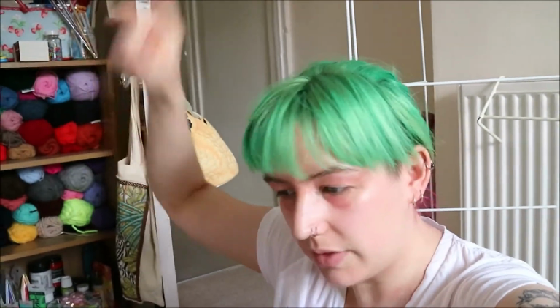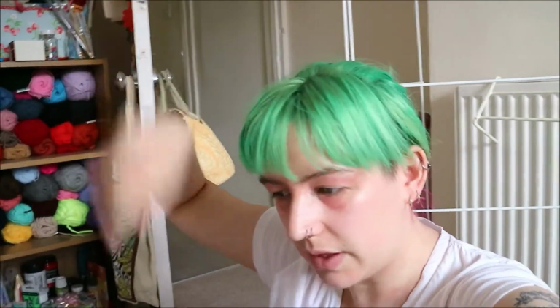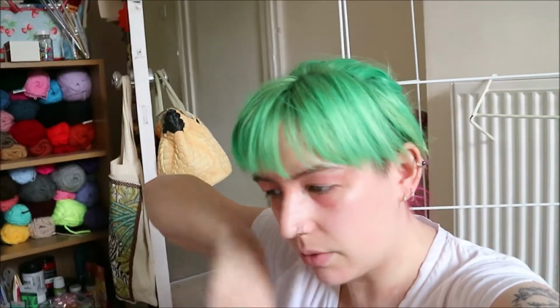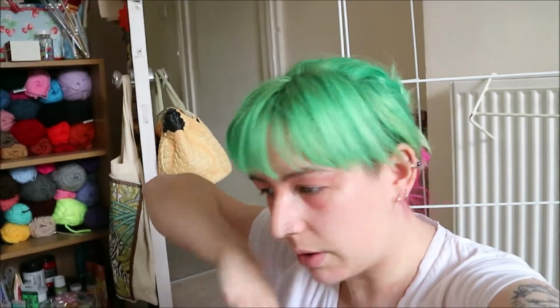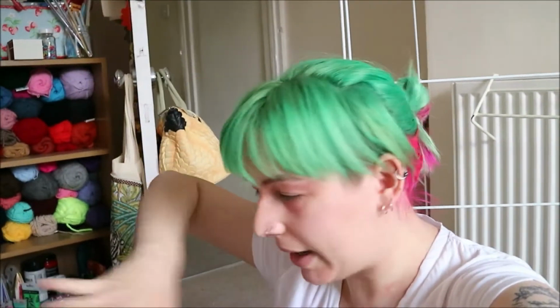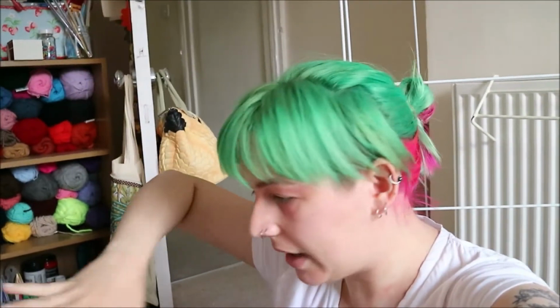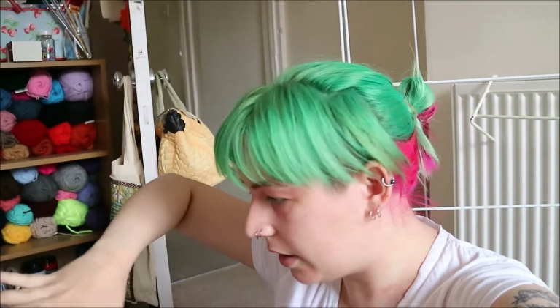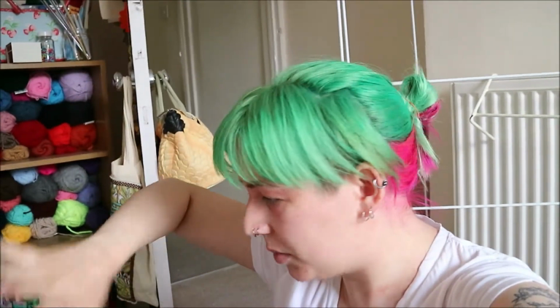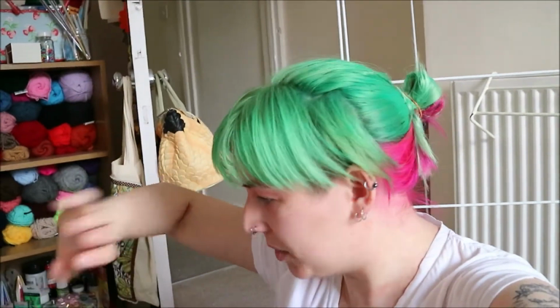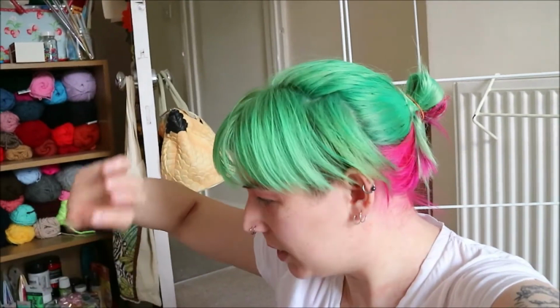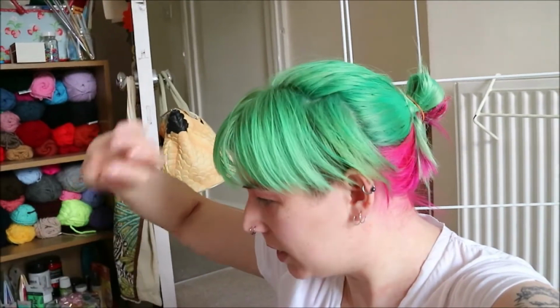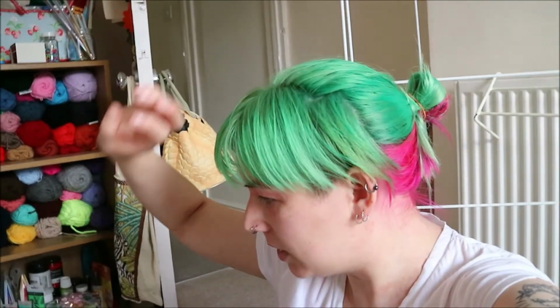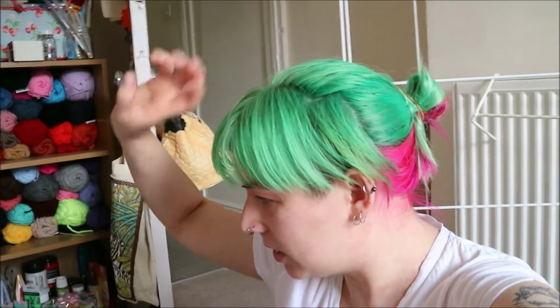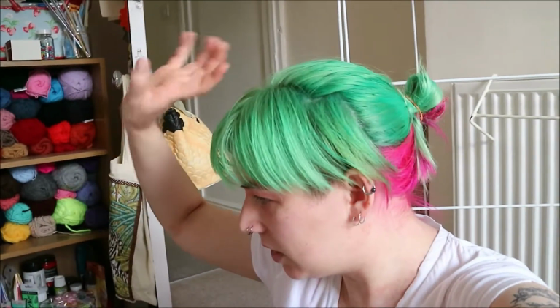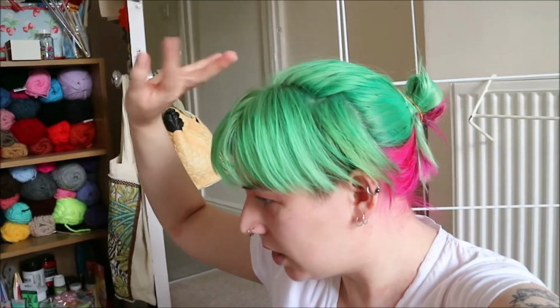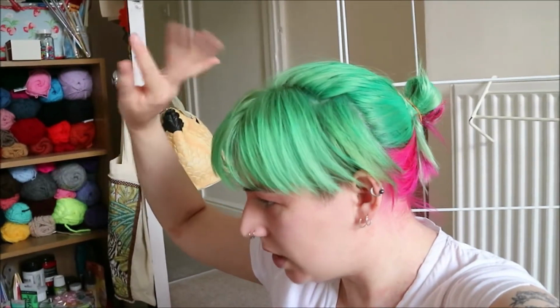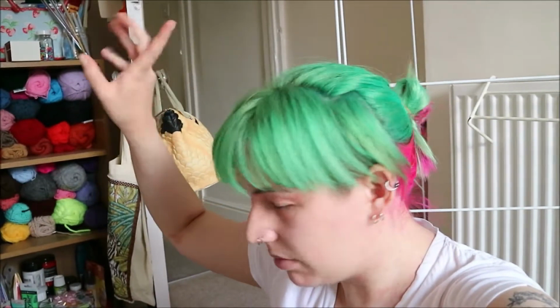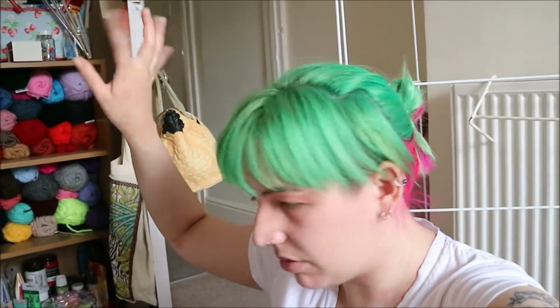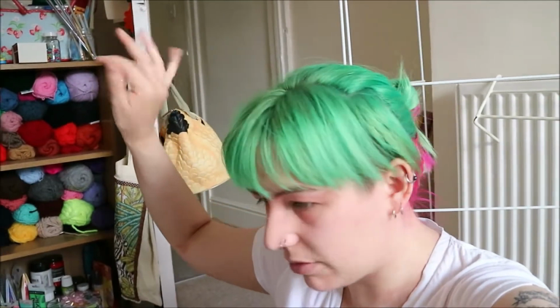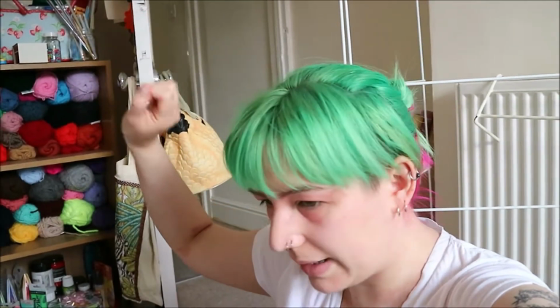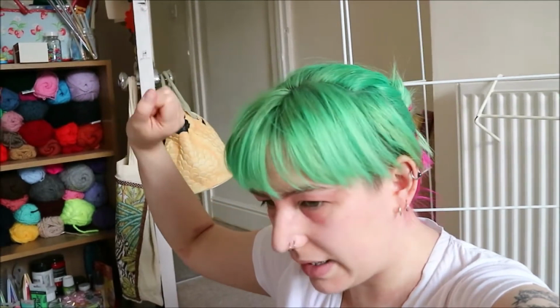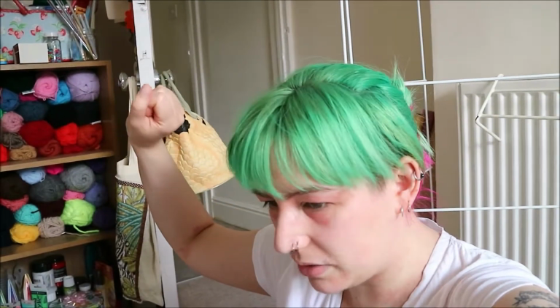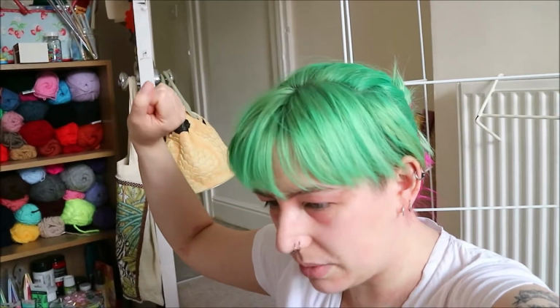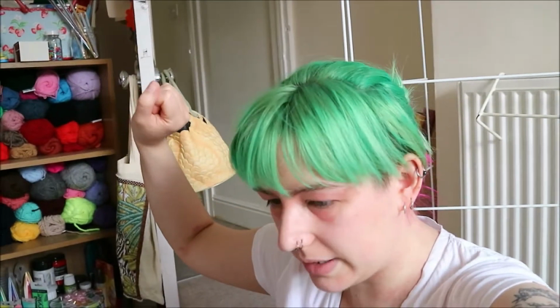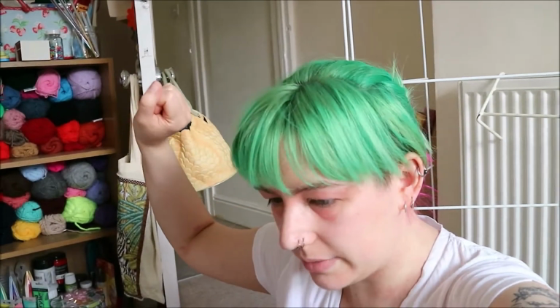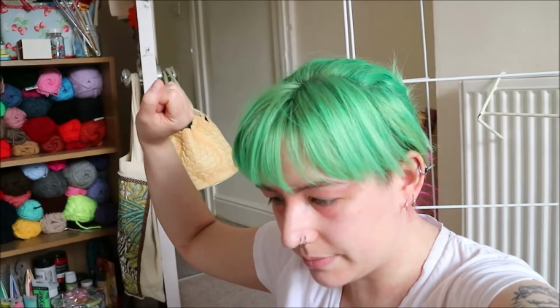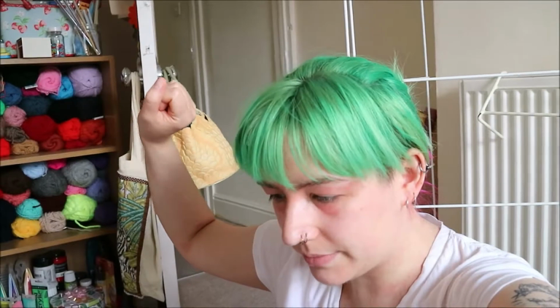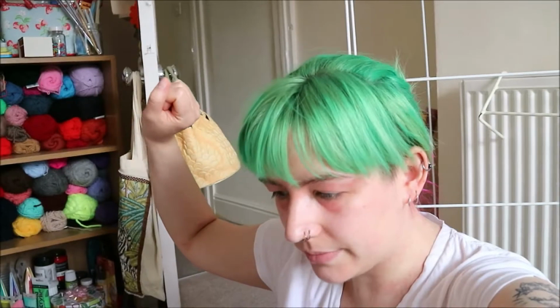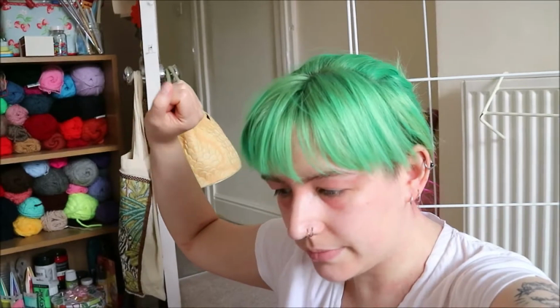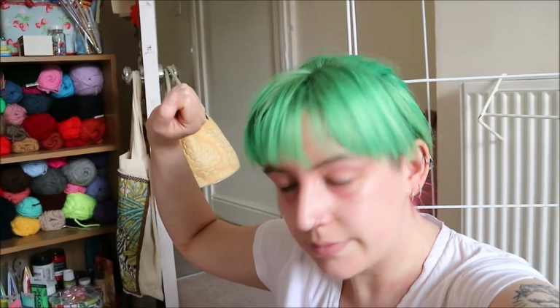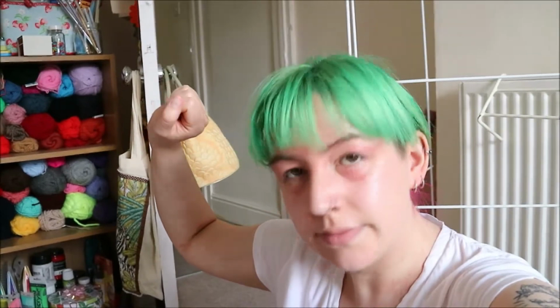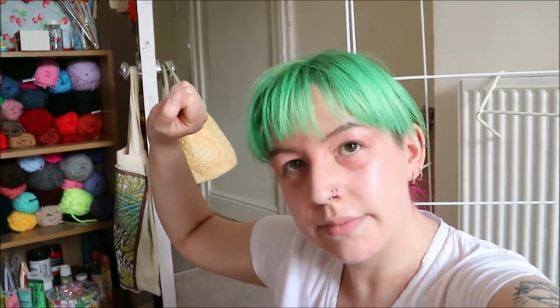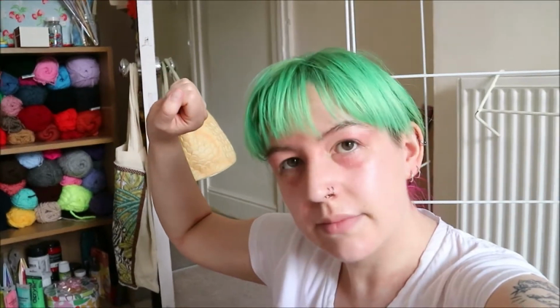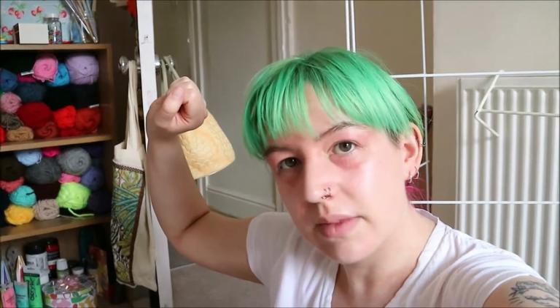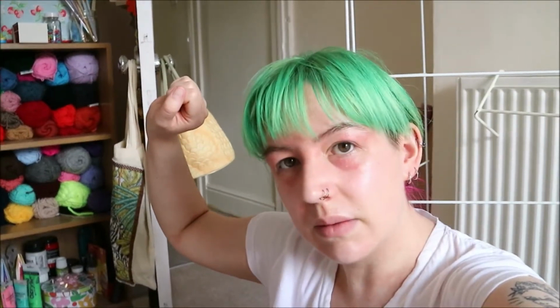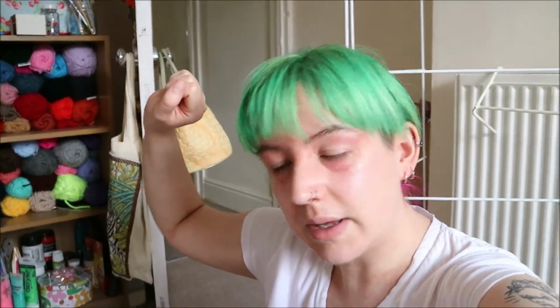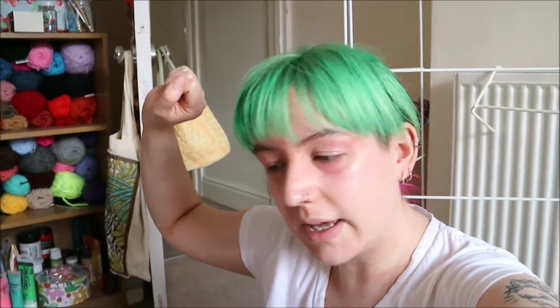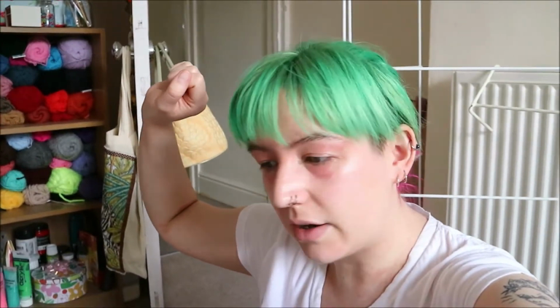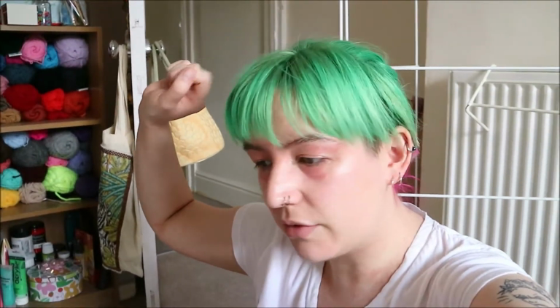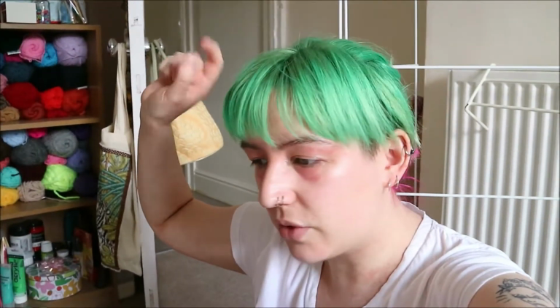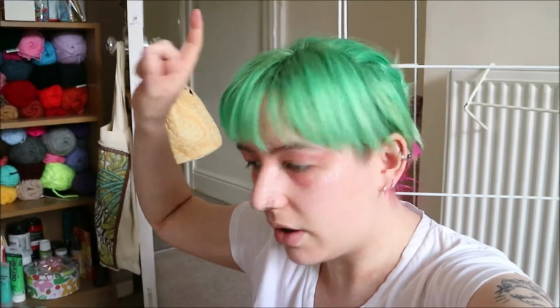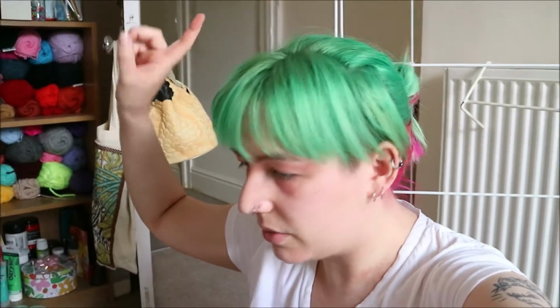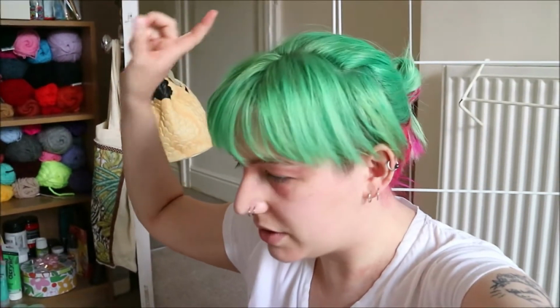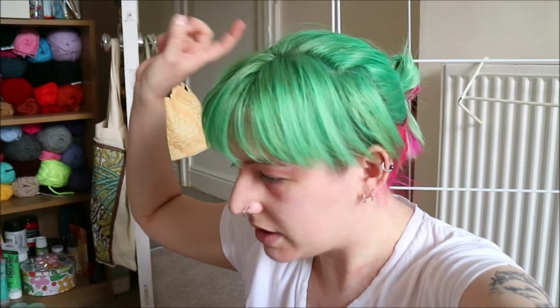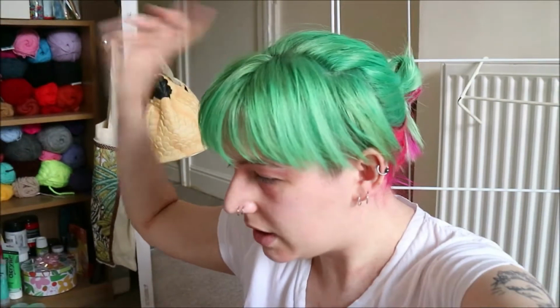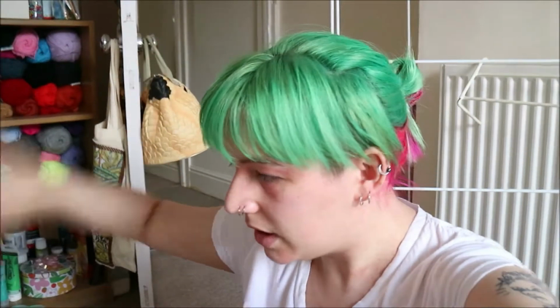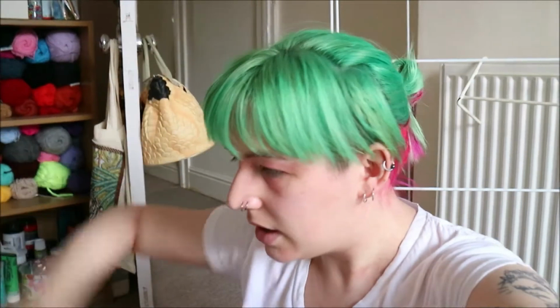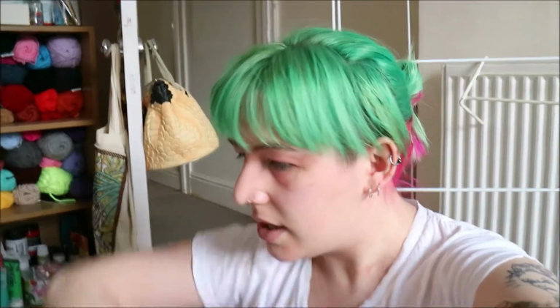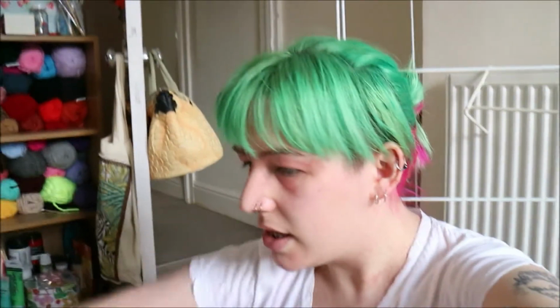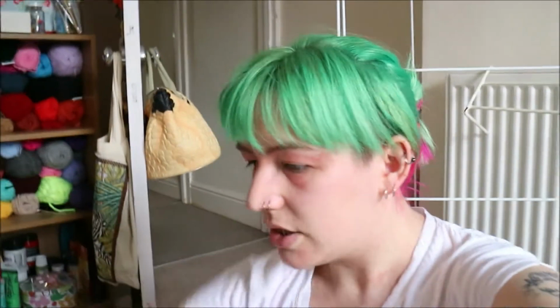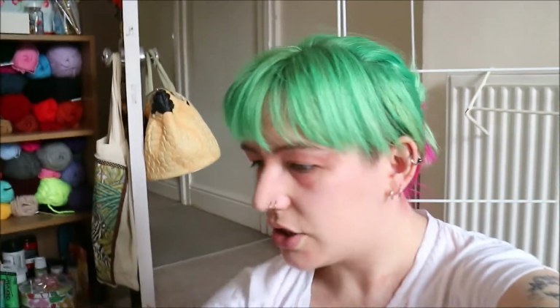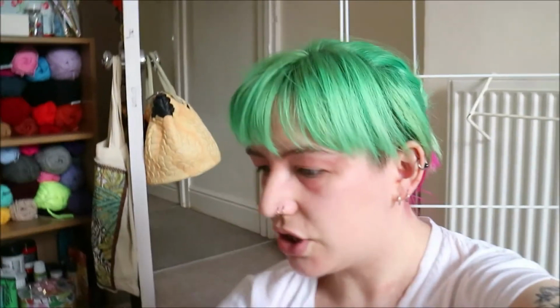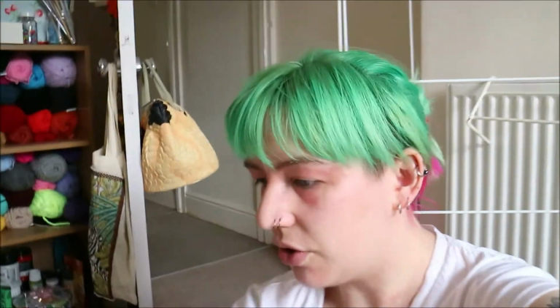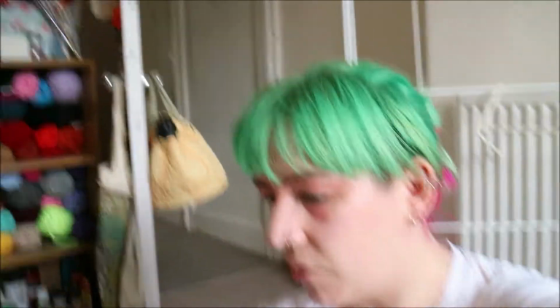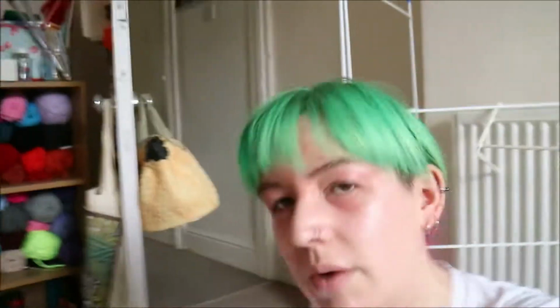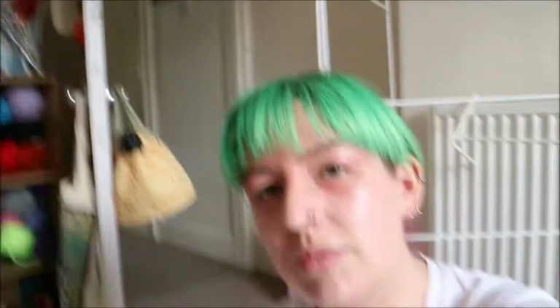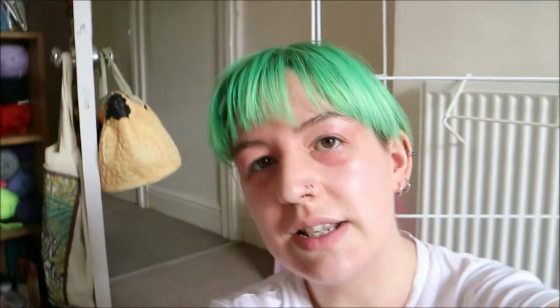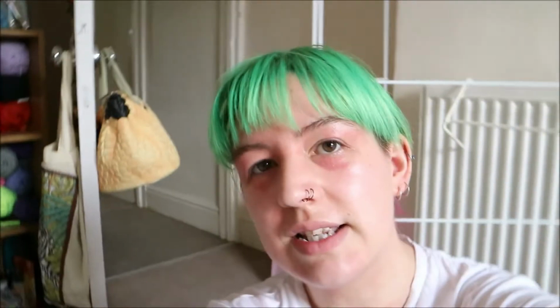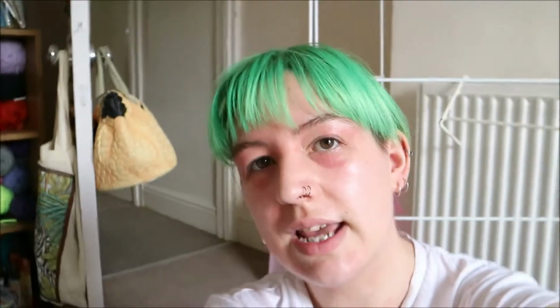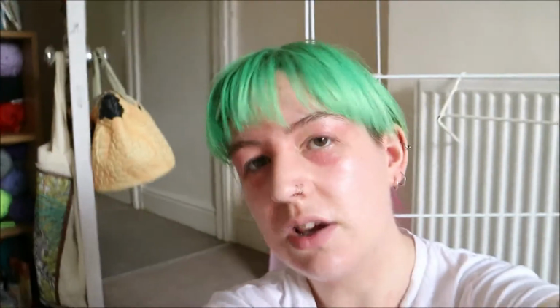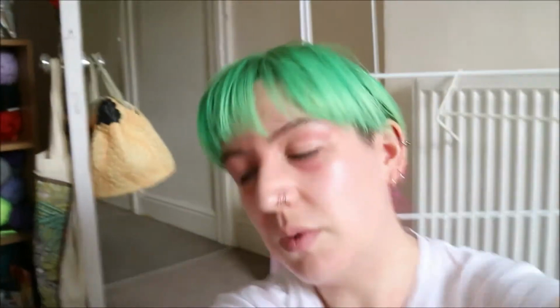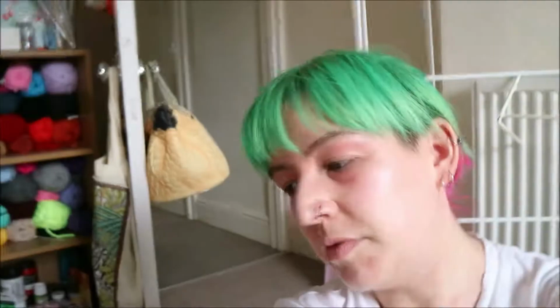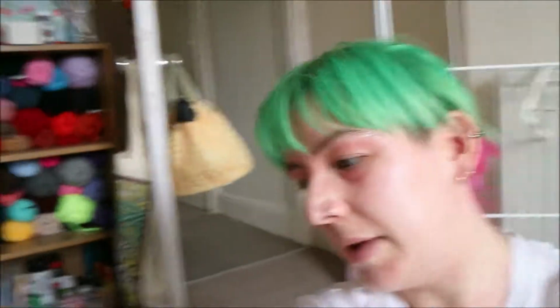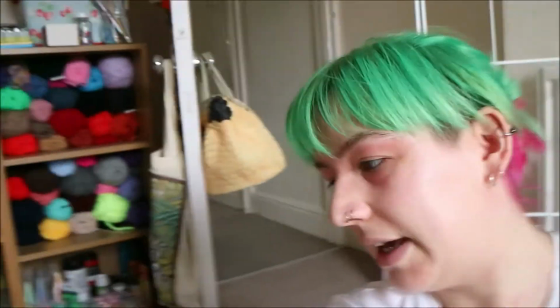I'm going to pack up and potter about a little bit. I thought I would show what I'm going to take with me.